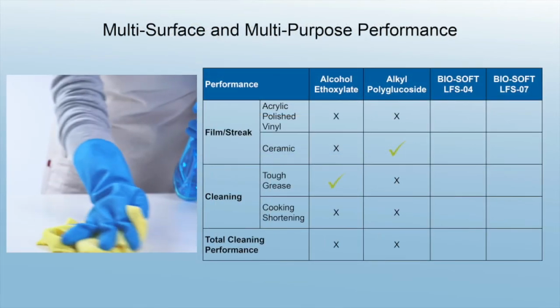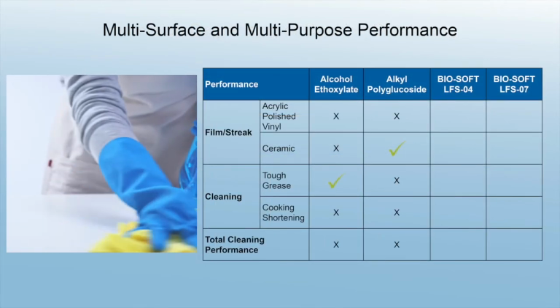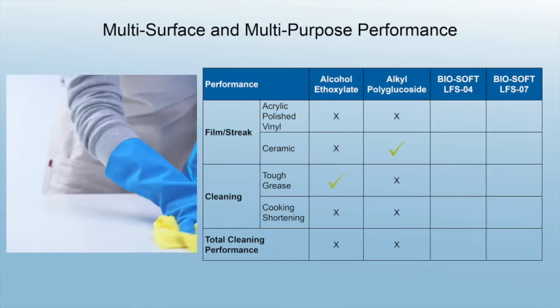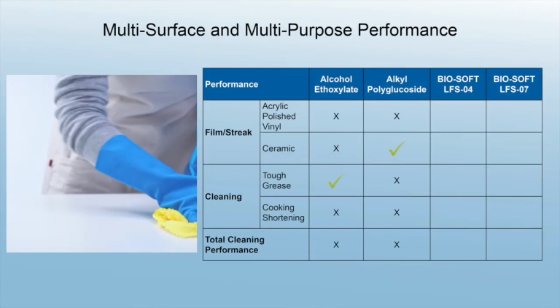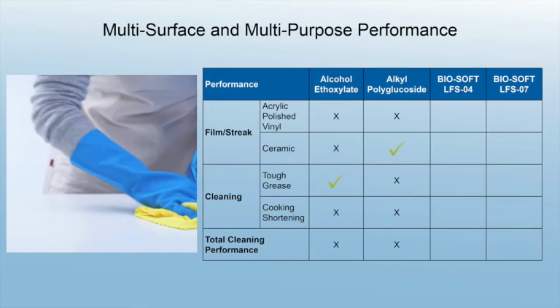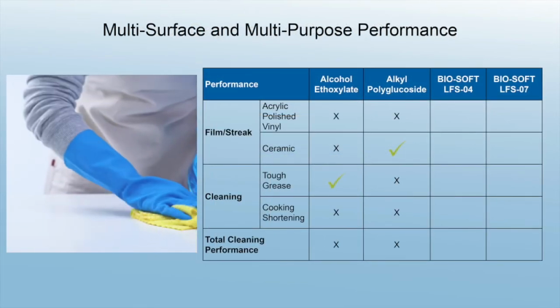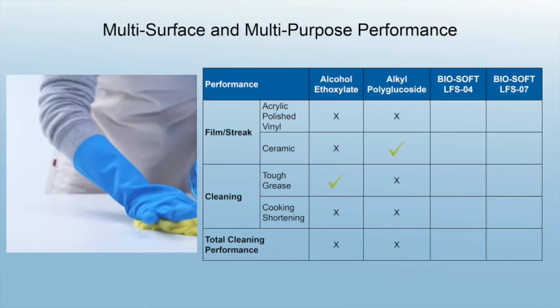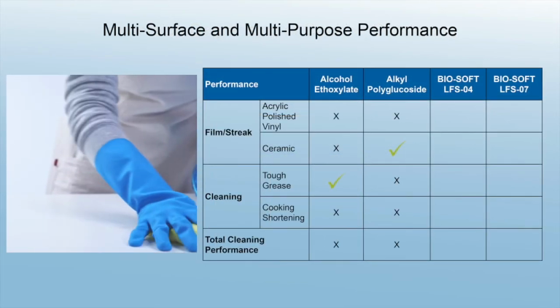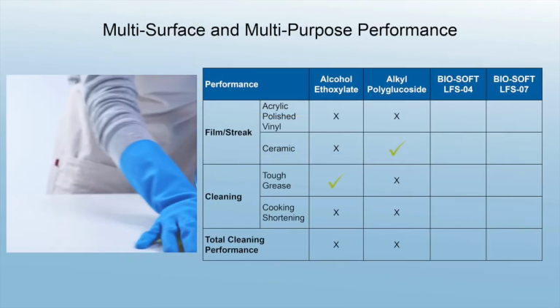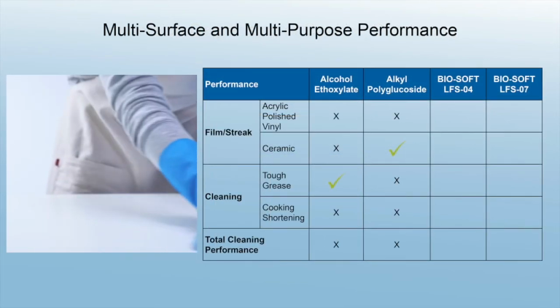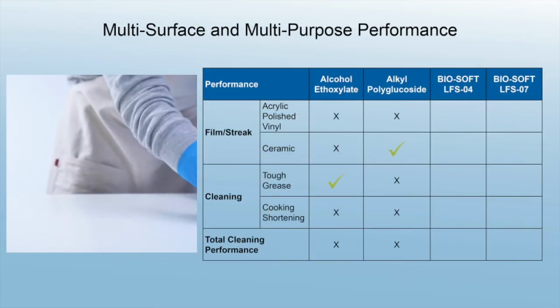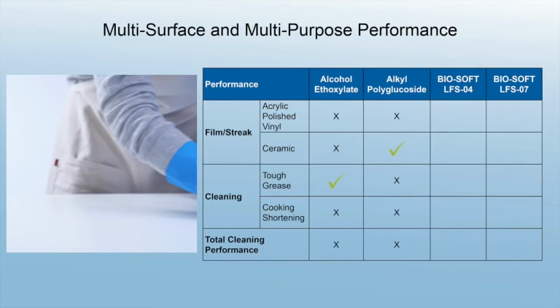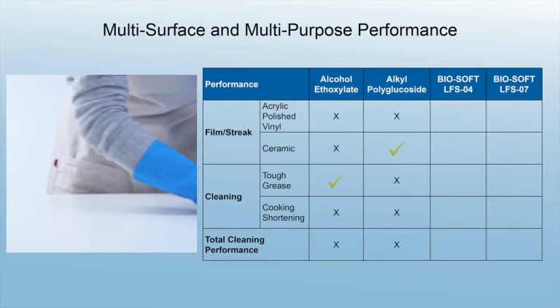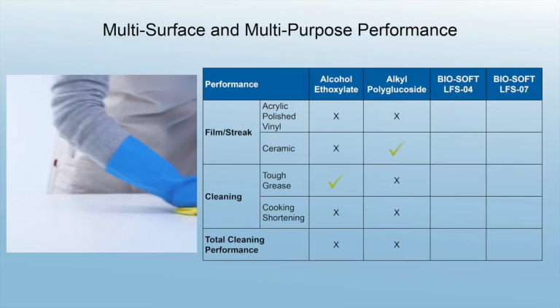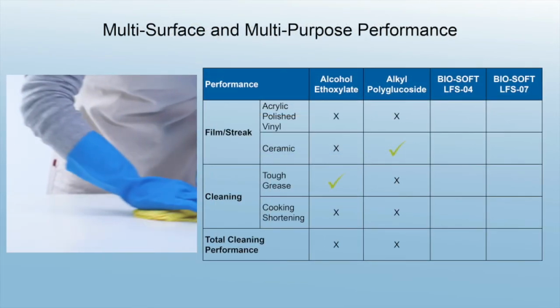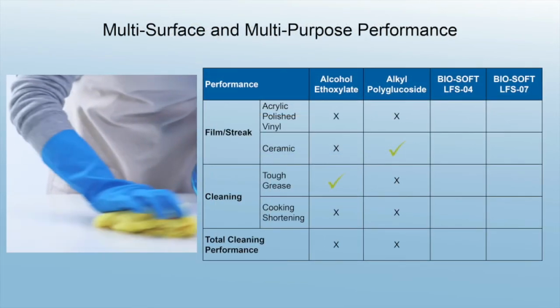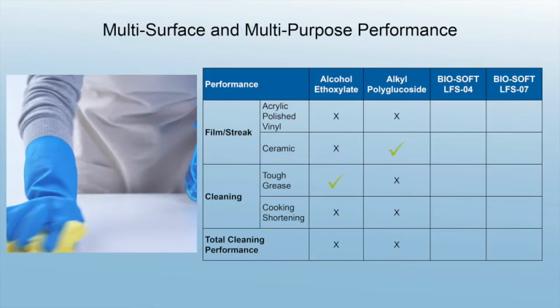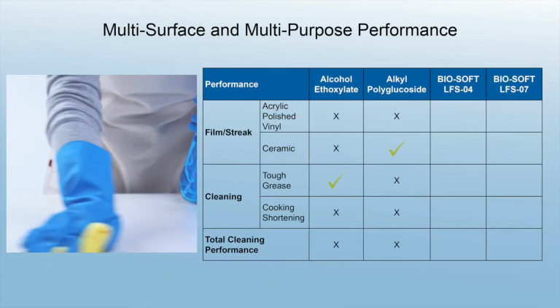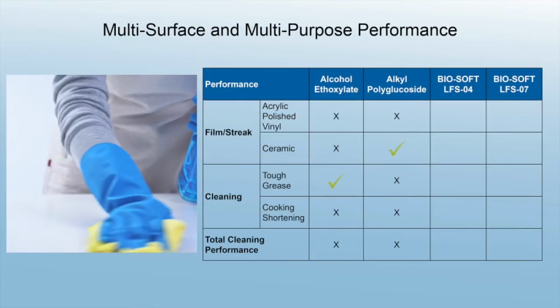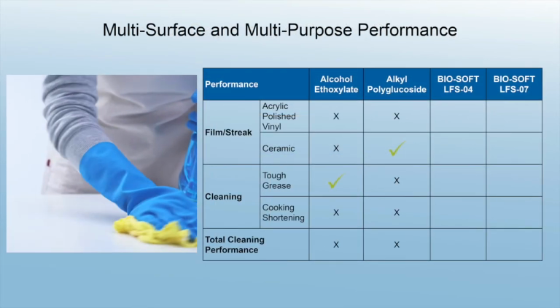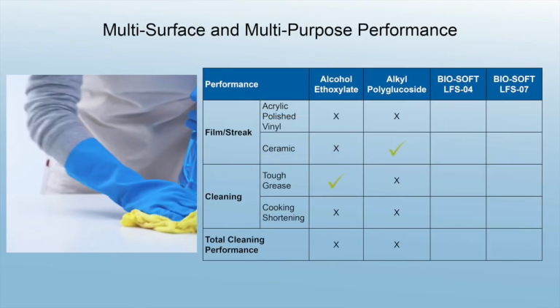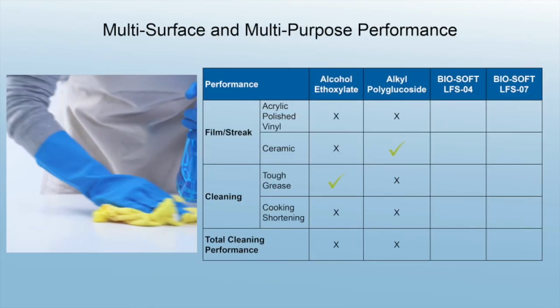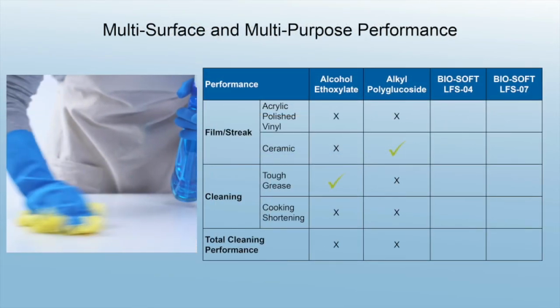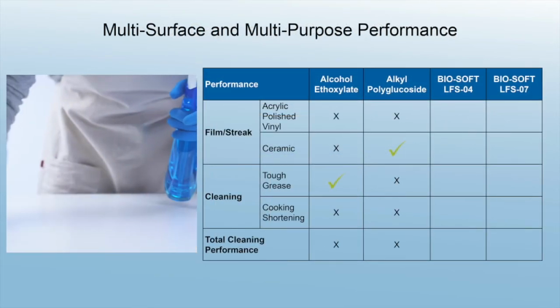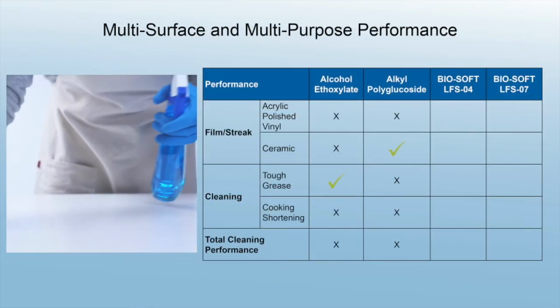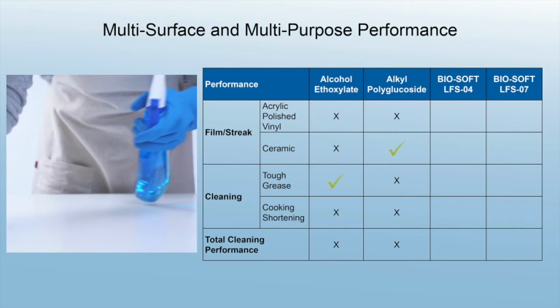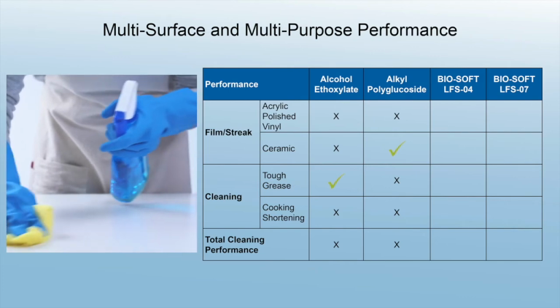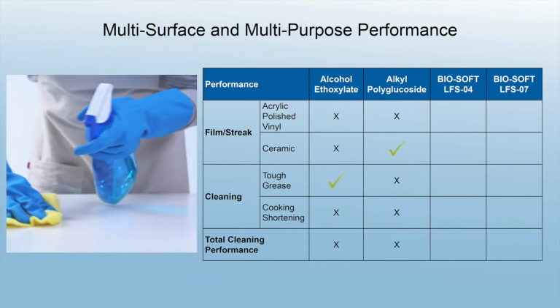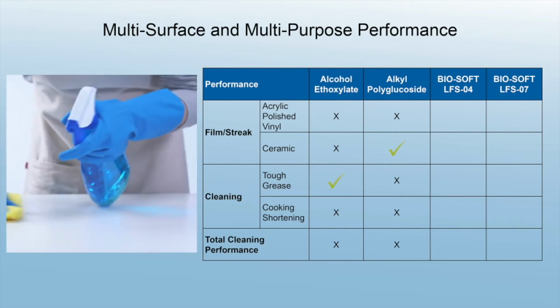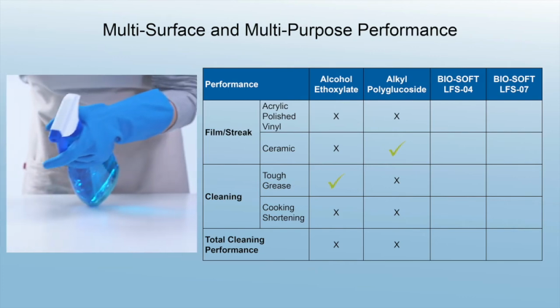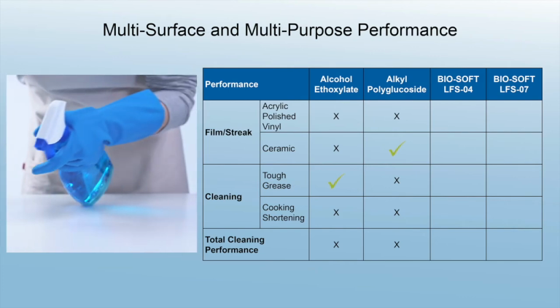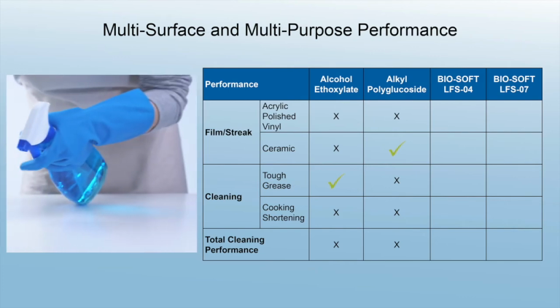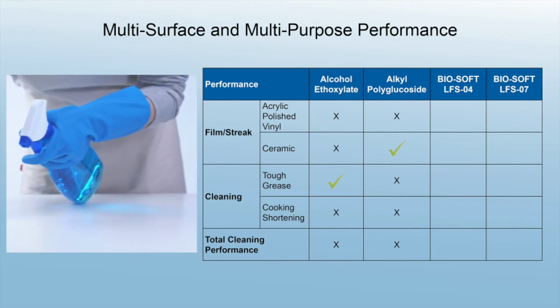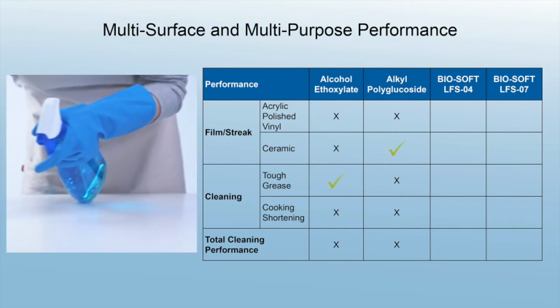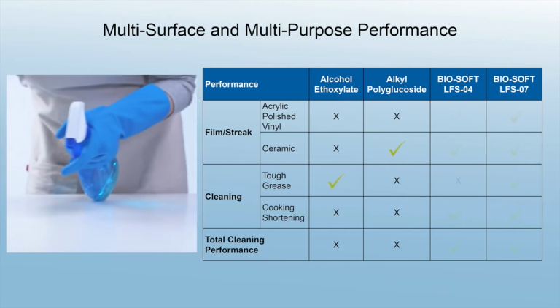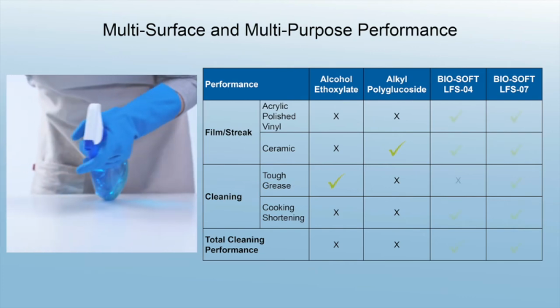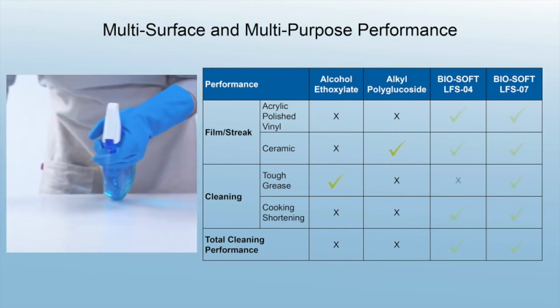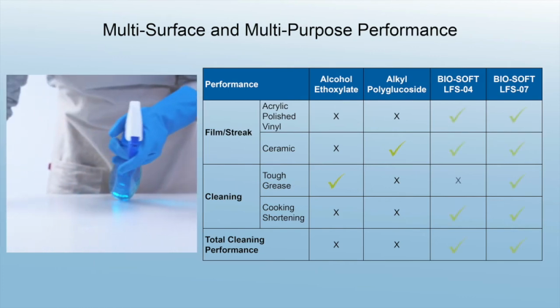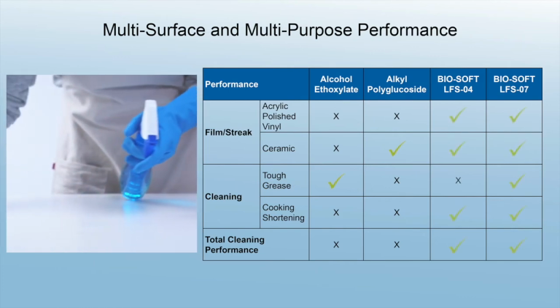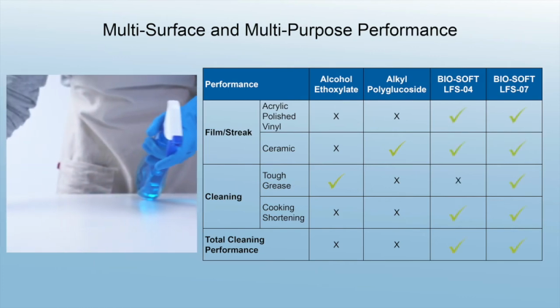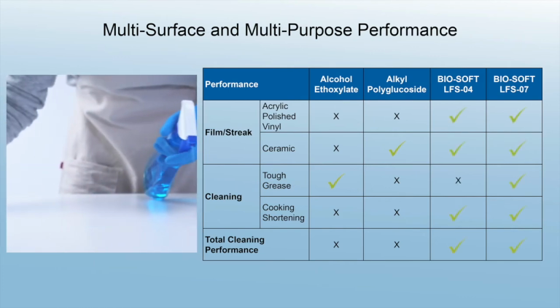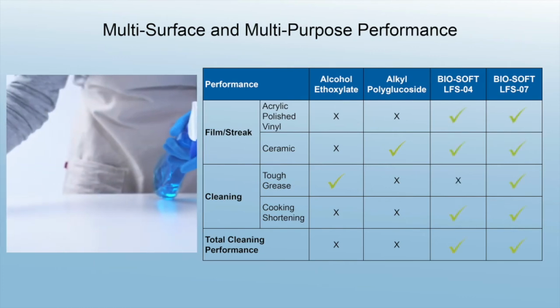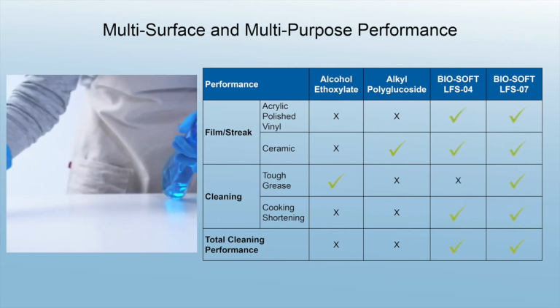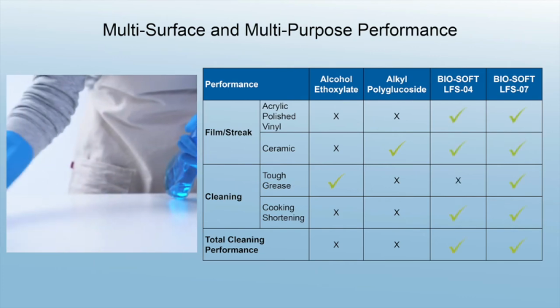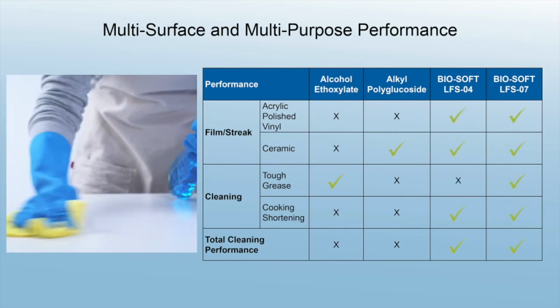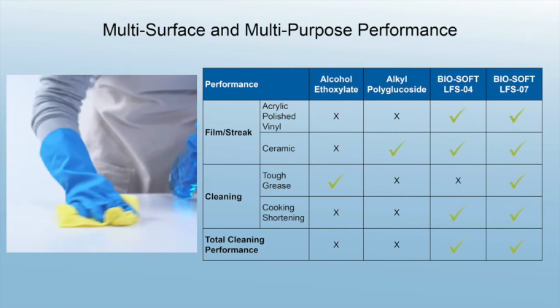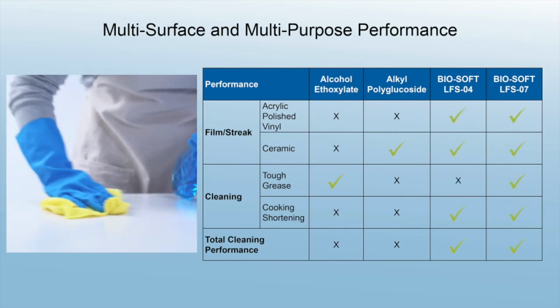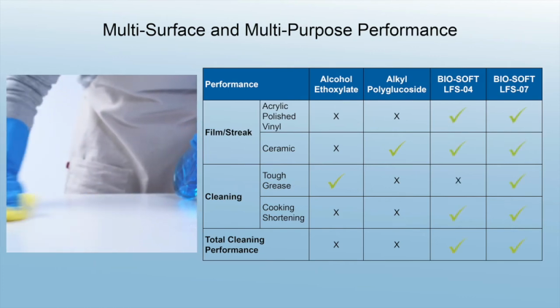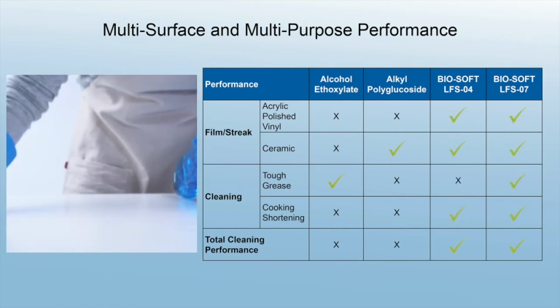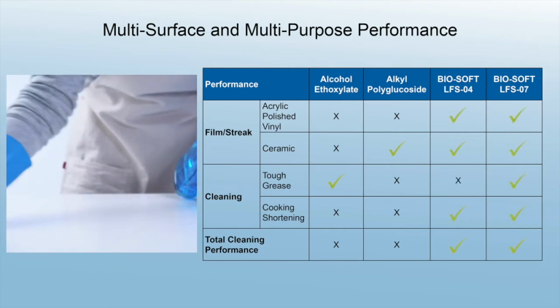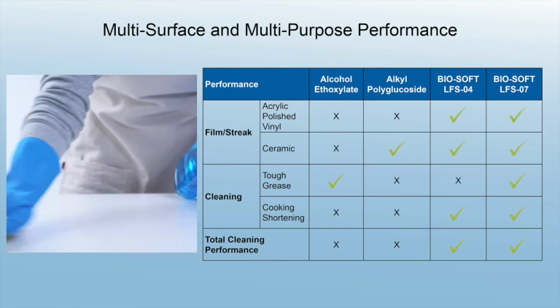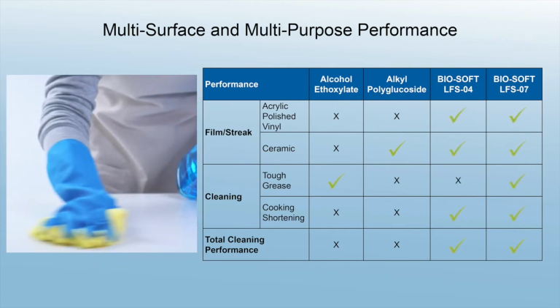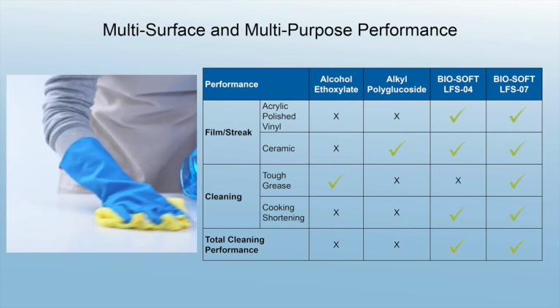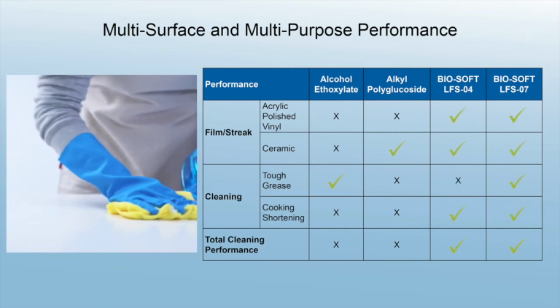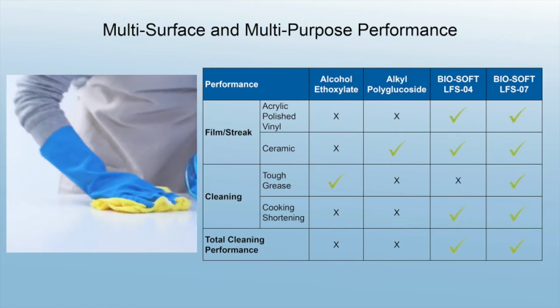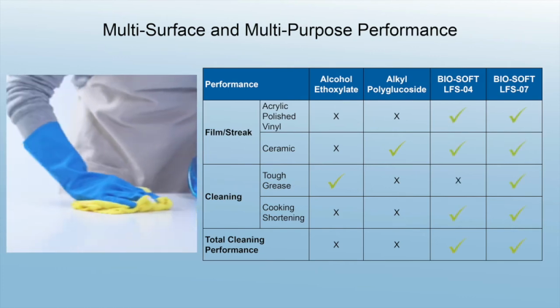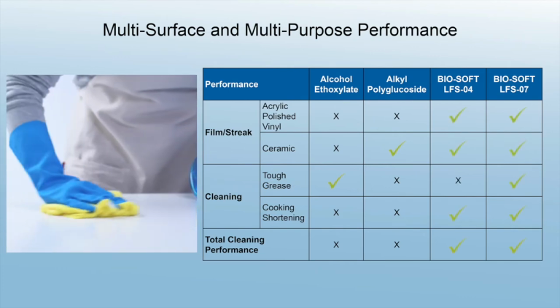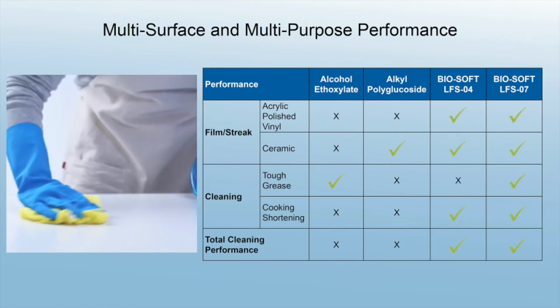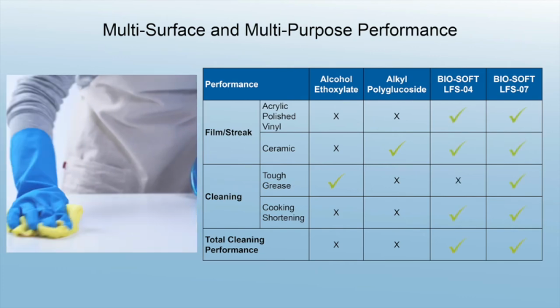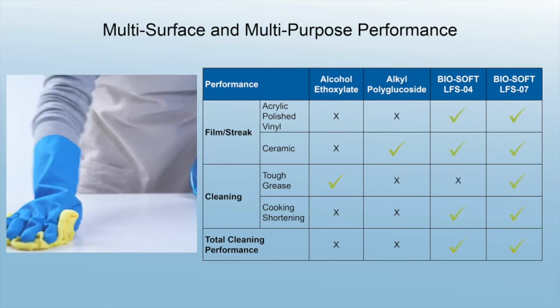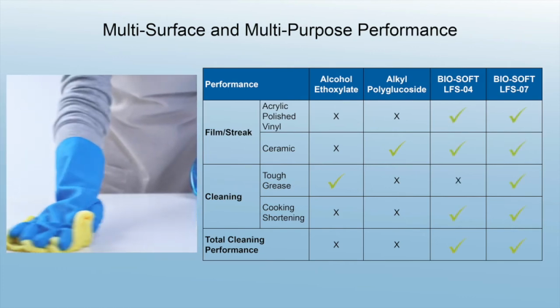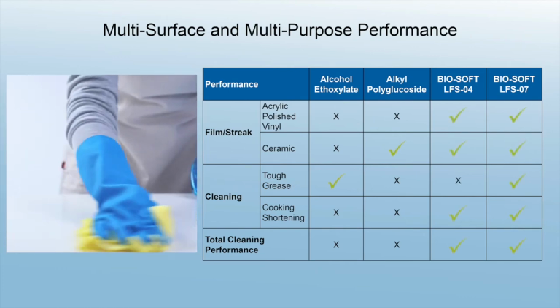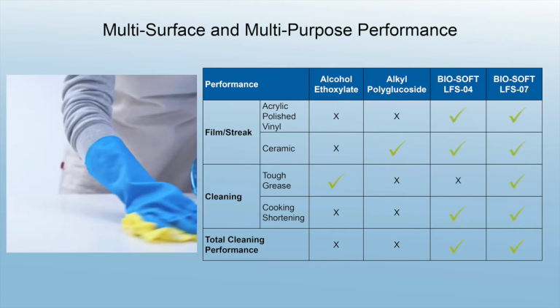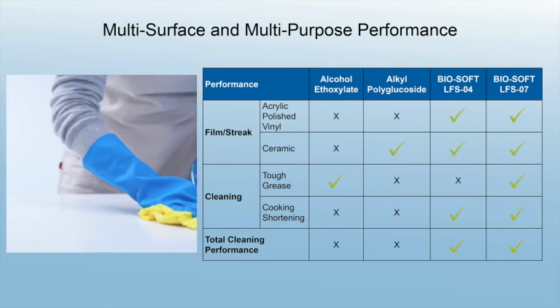Alcohol ethoxylates and alkyl polyglucosides demonstrate some performance gaps. The Biosoft LFS series helps formulators overcome these challenges.